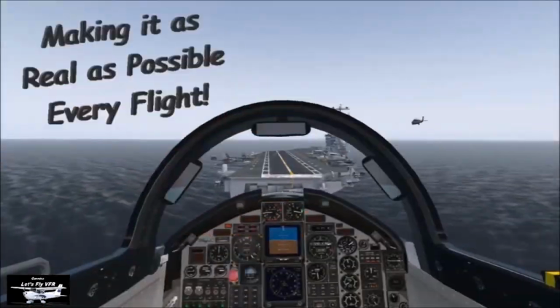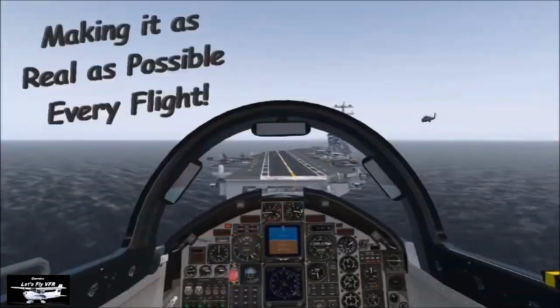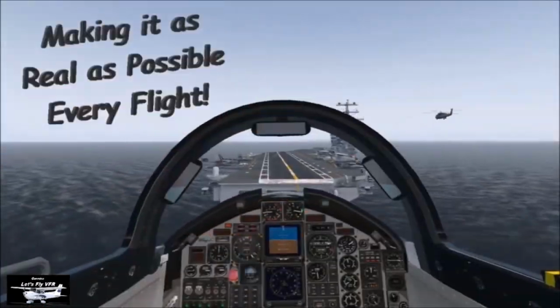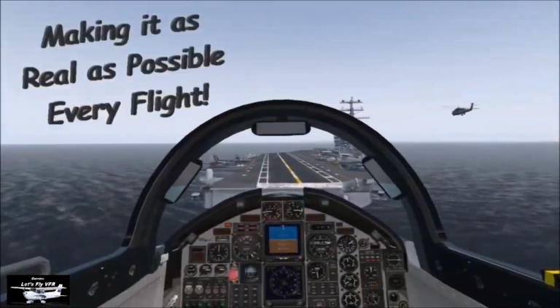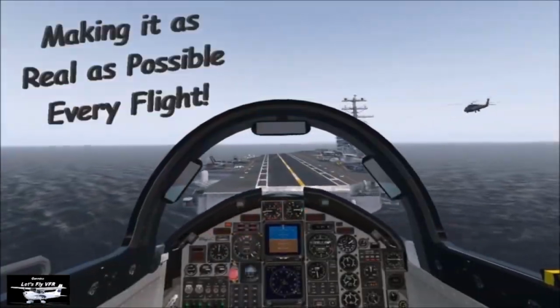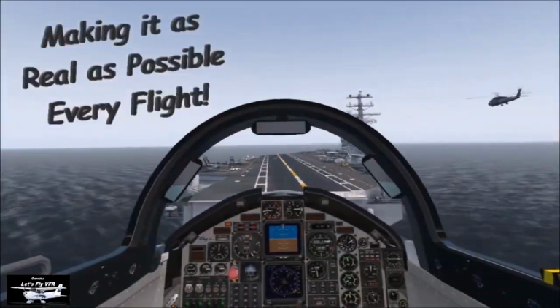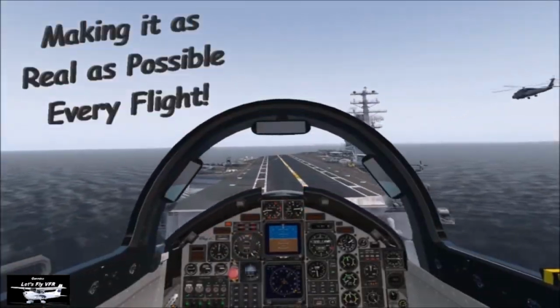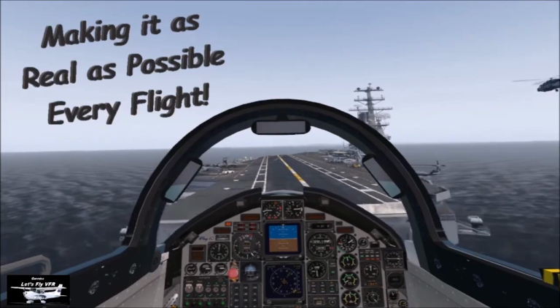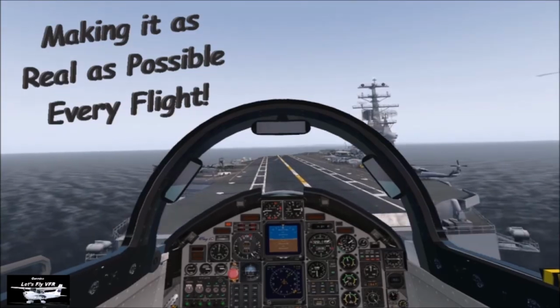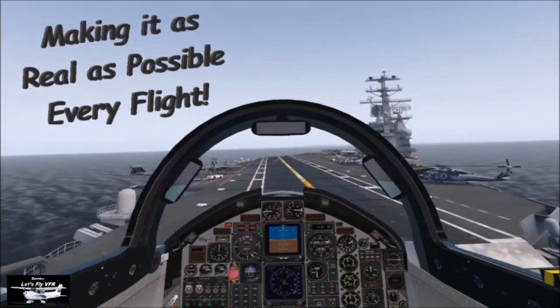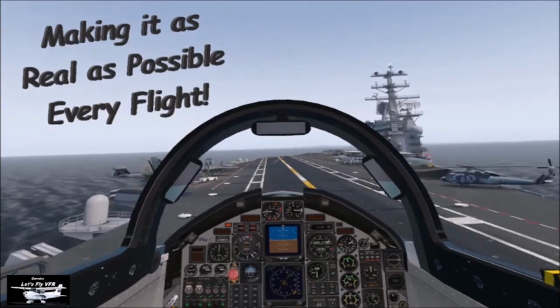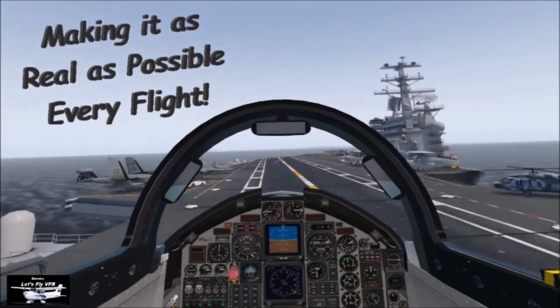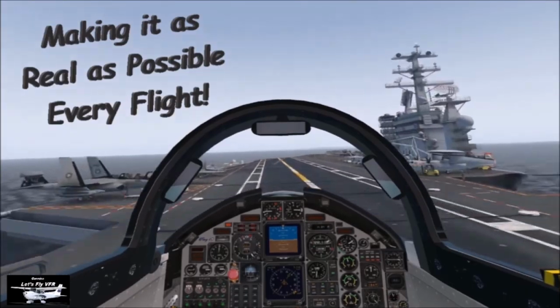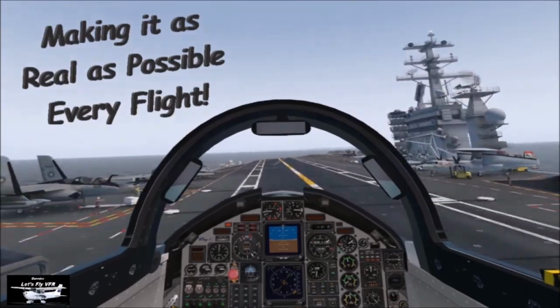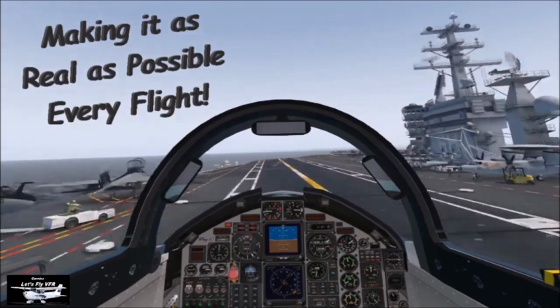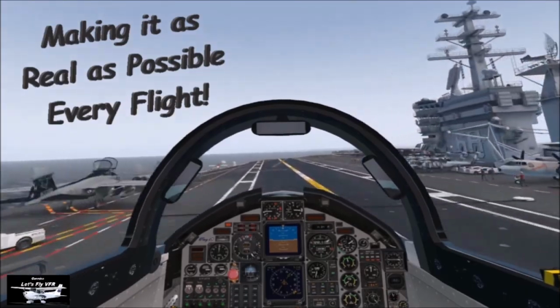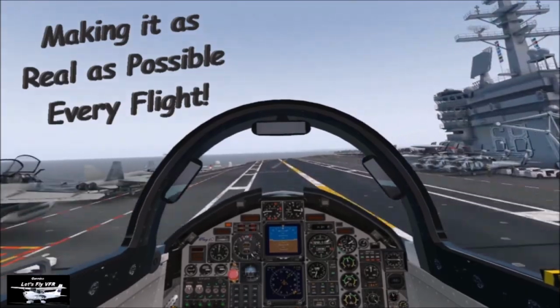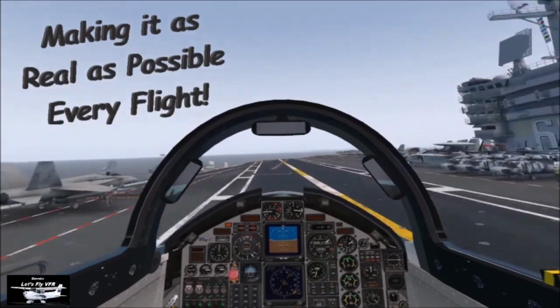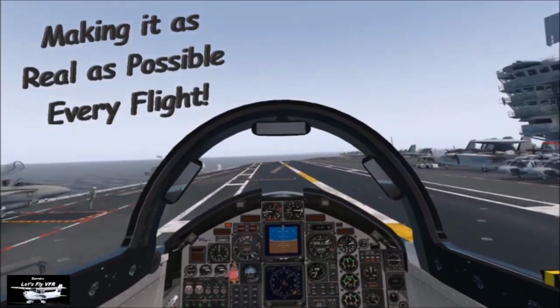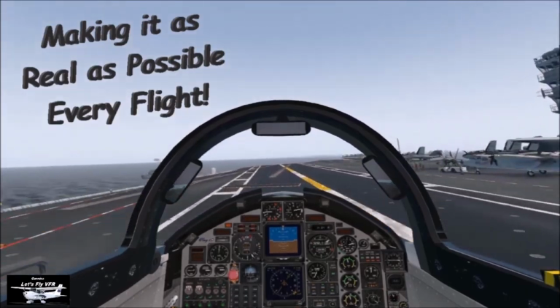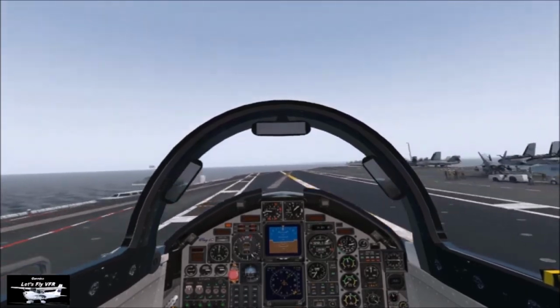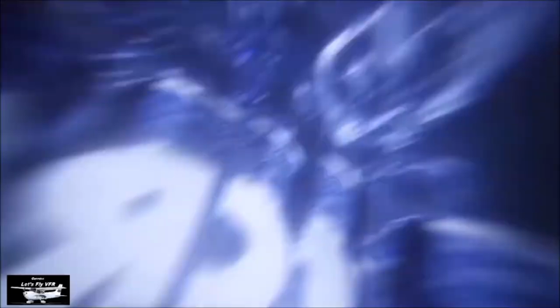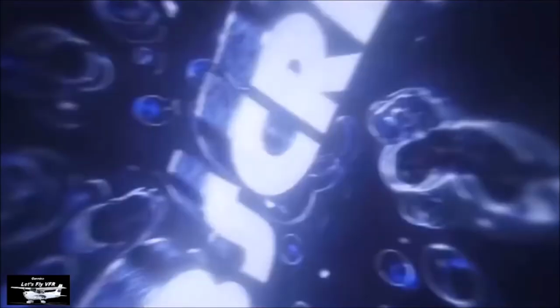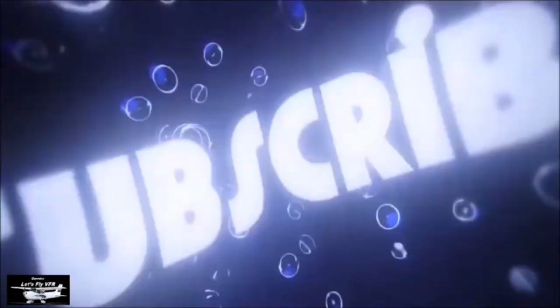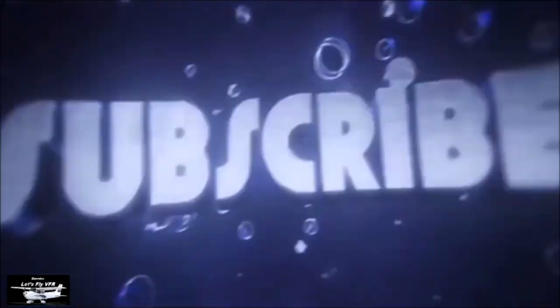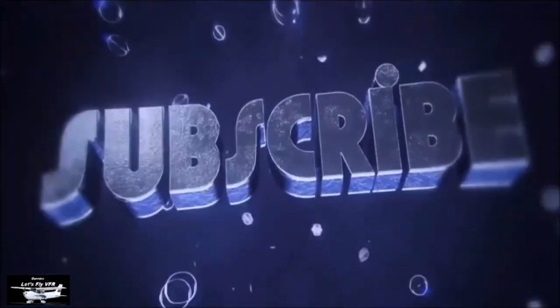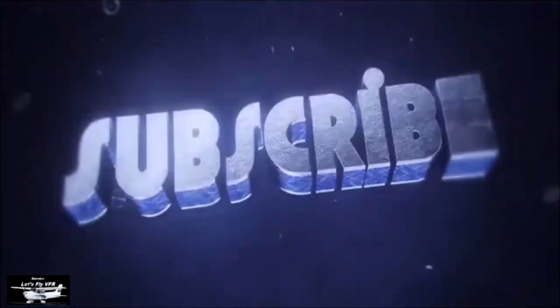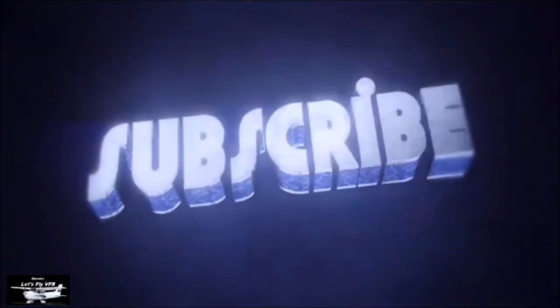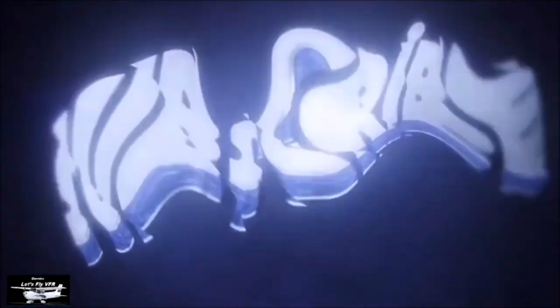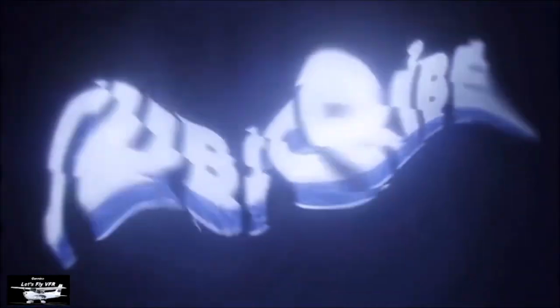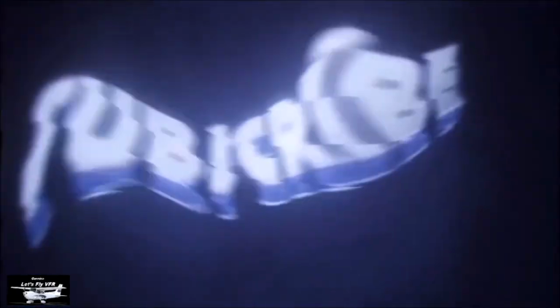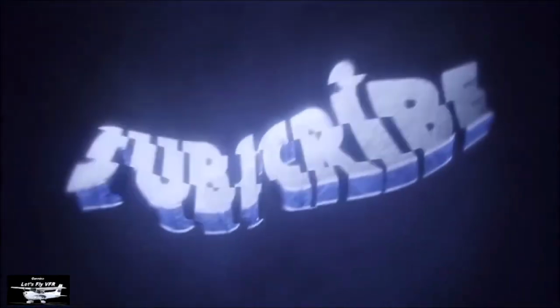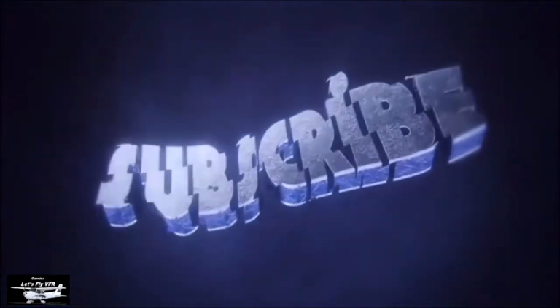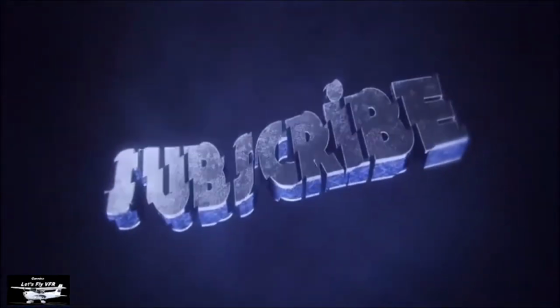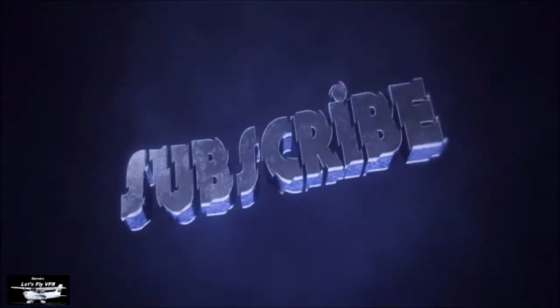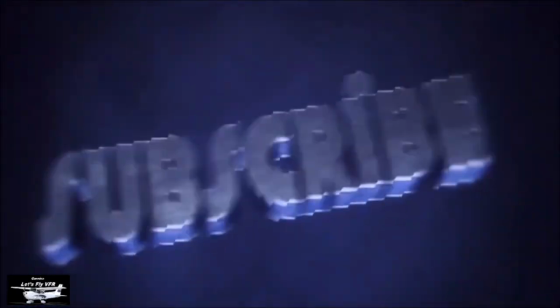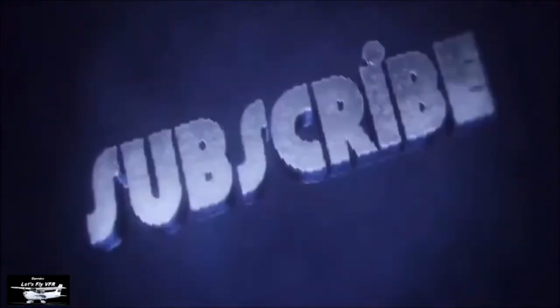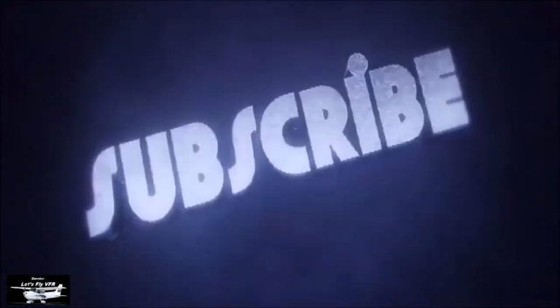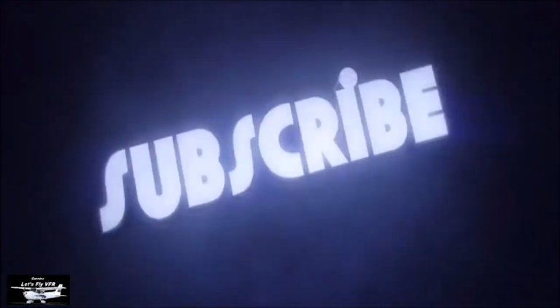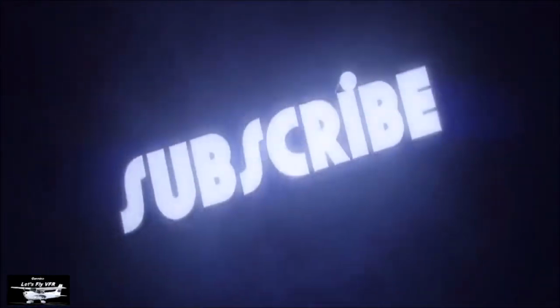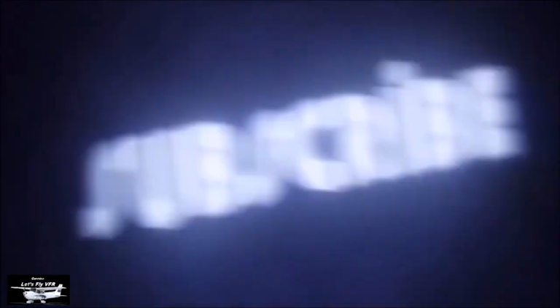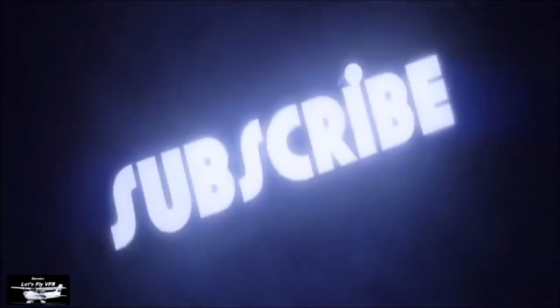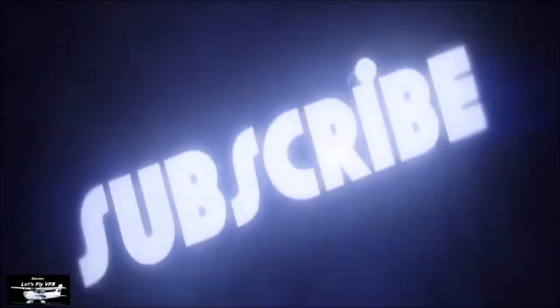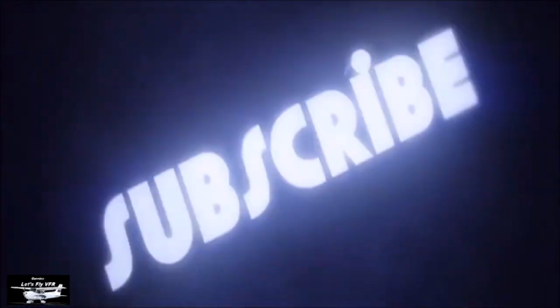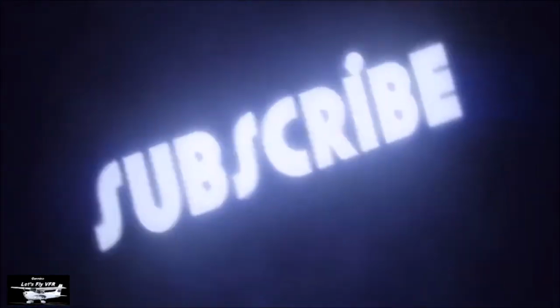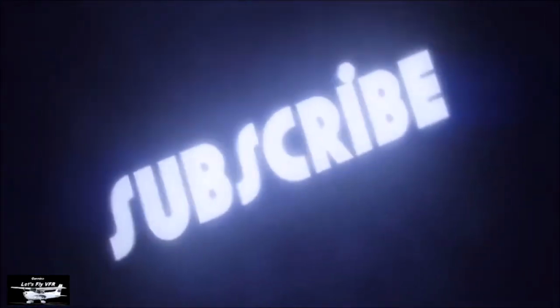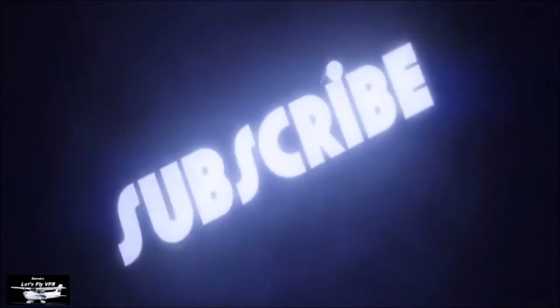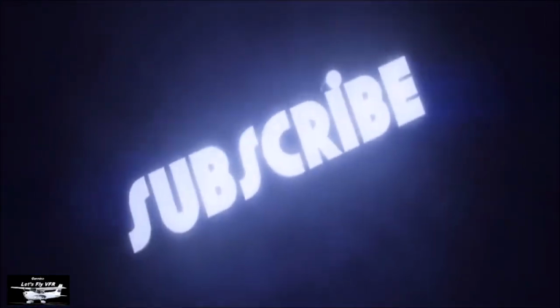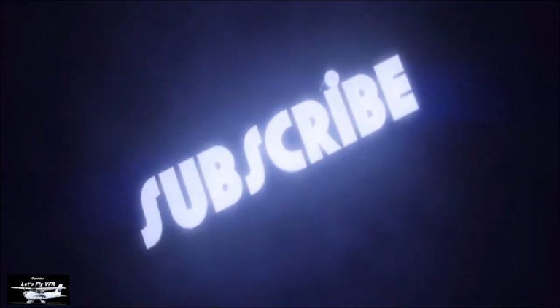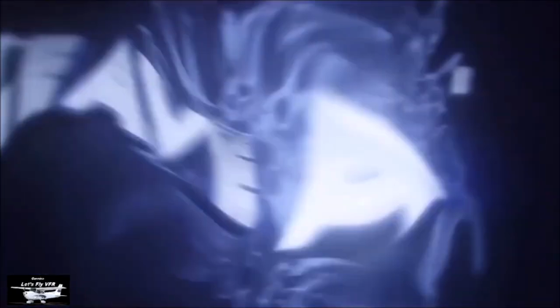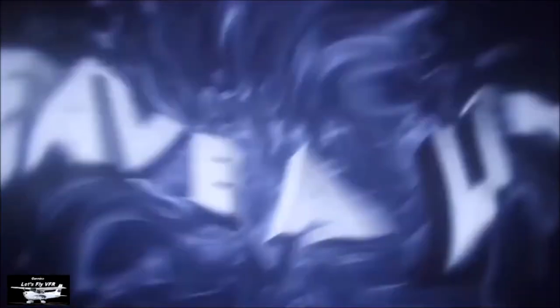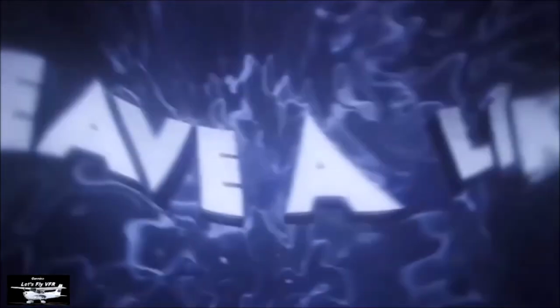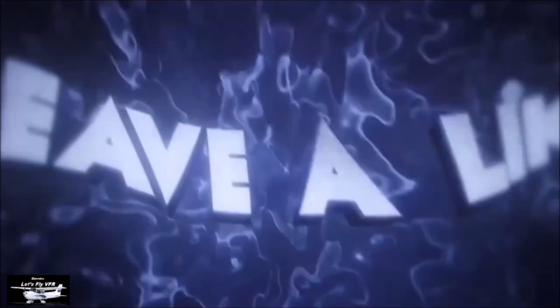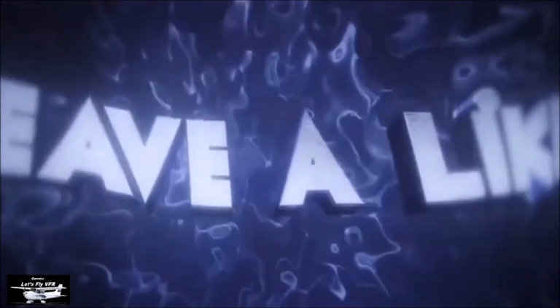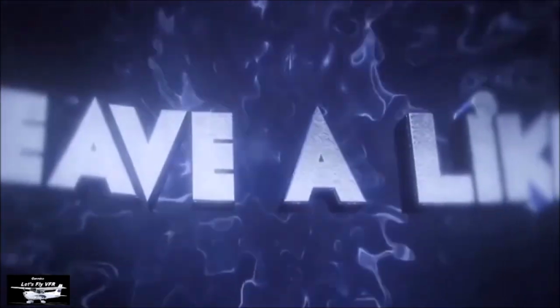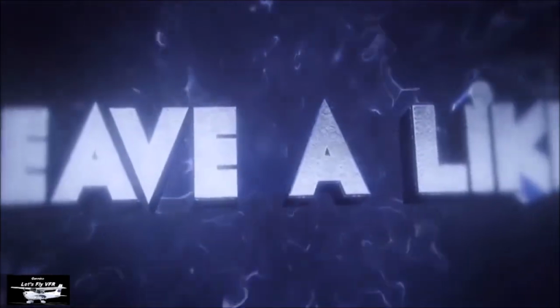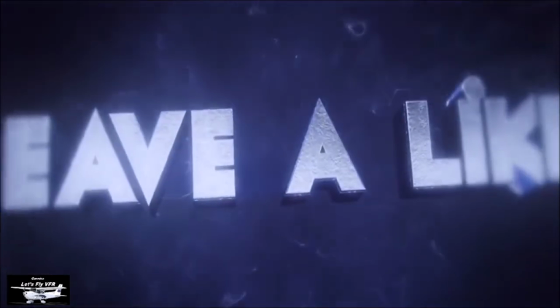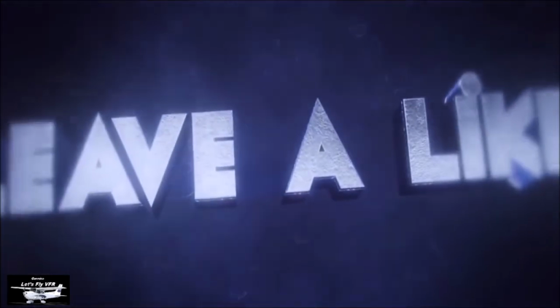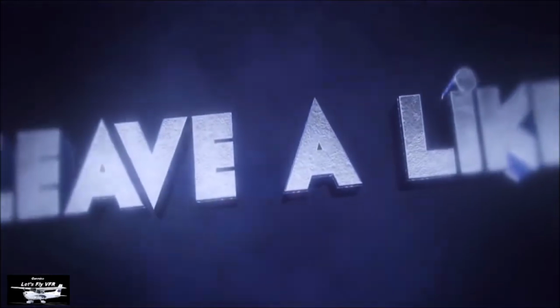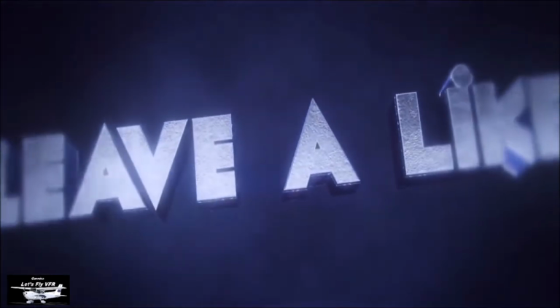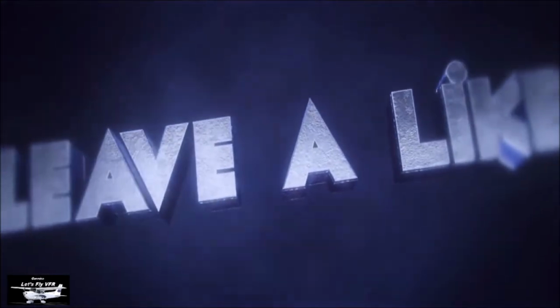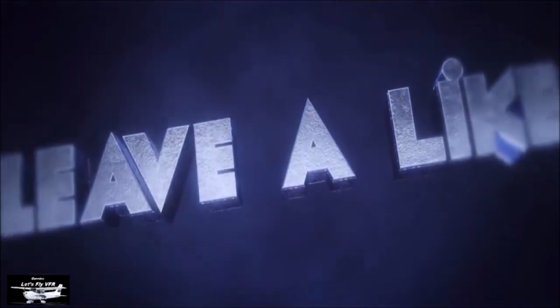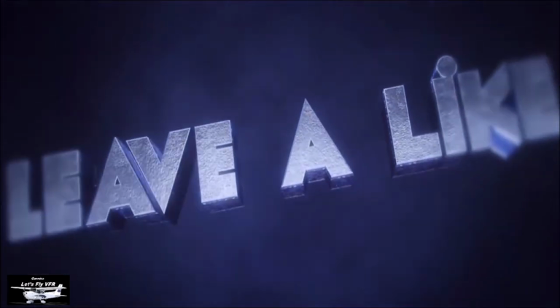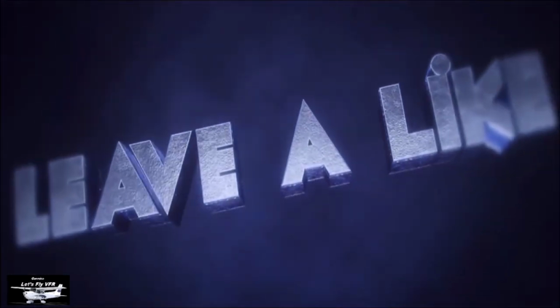Let's make it as real as possible every flight. Subscribe, like, and leave me a comment. Look forward to hearing from you.